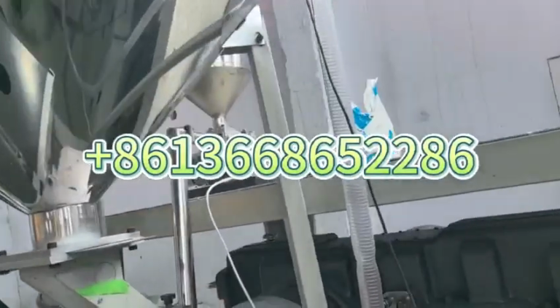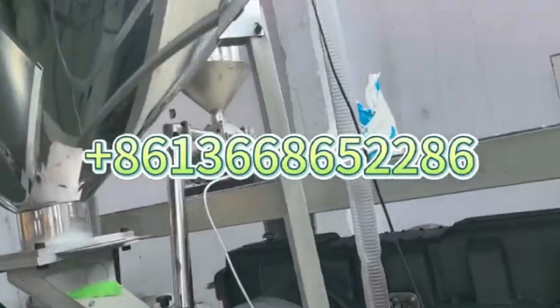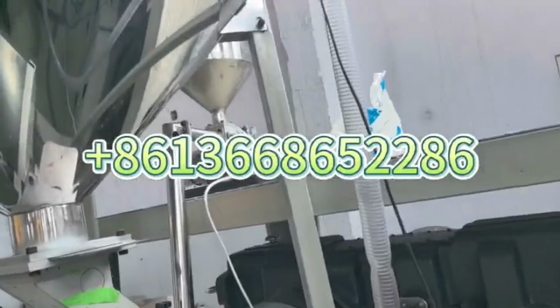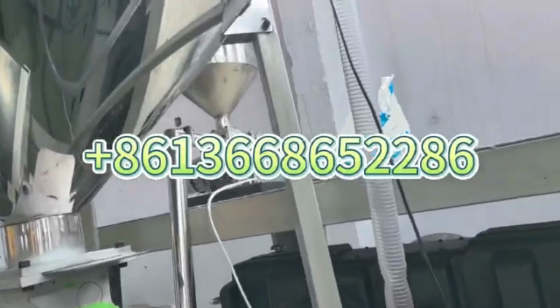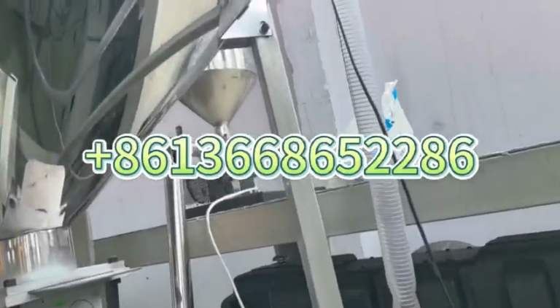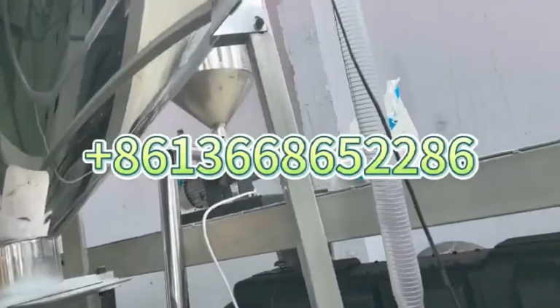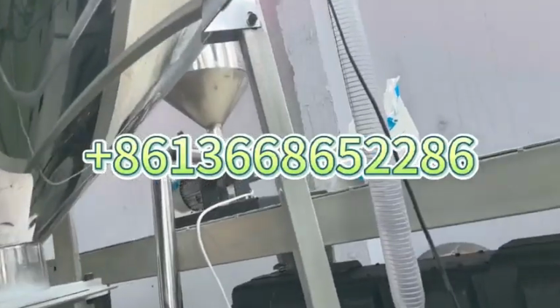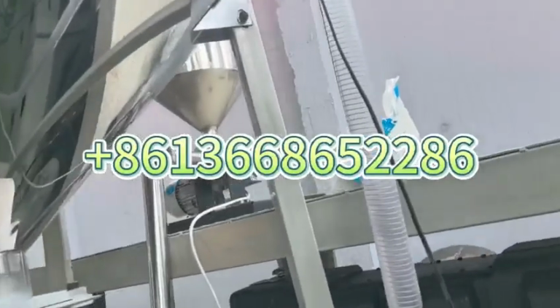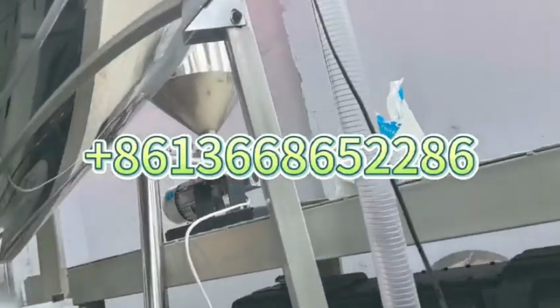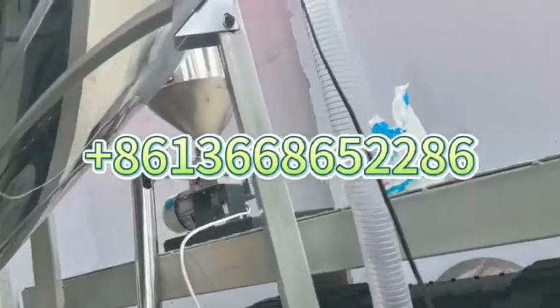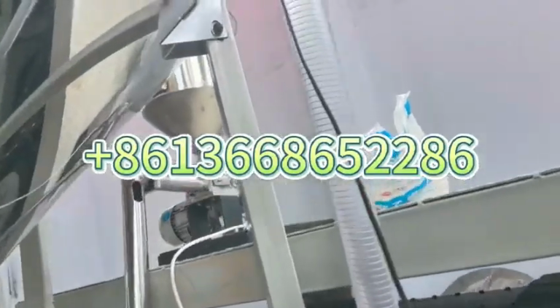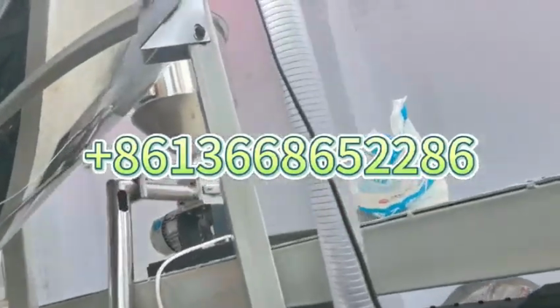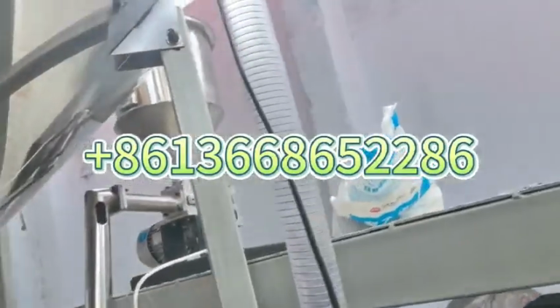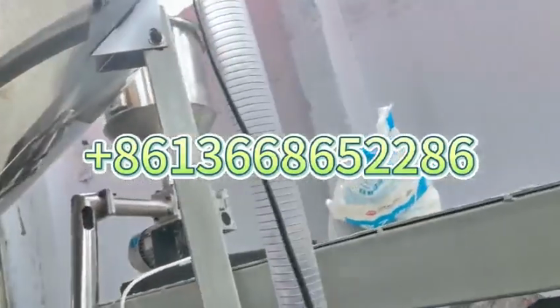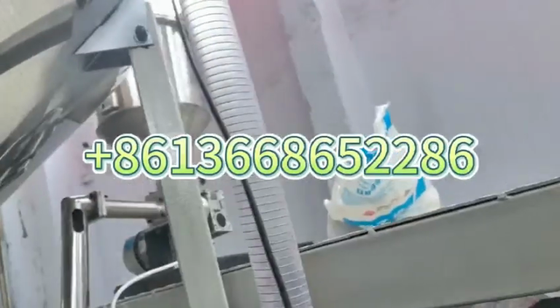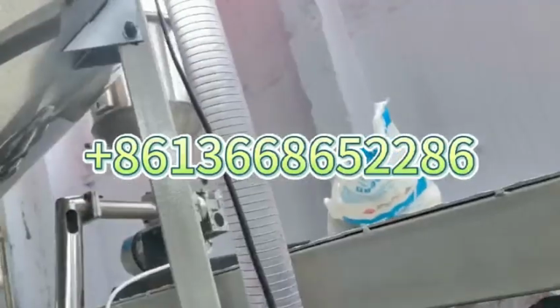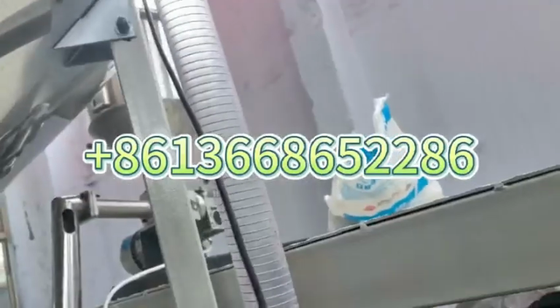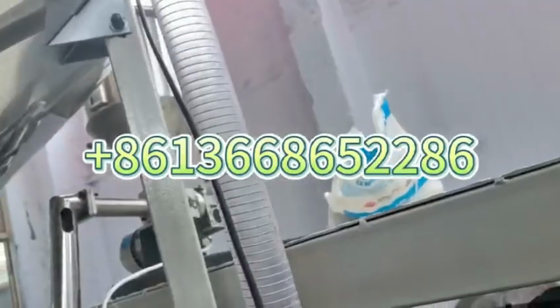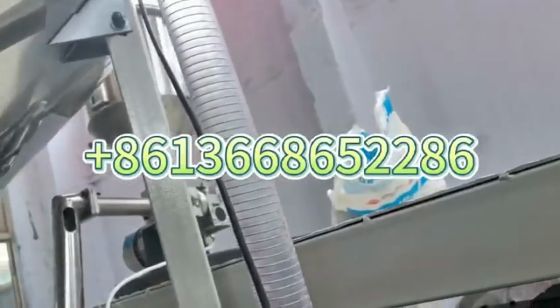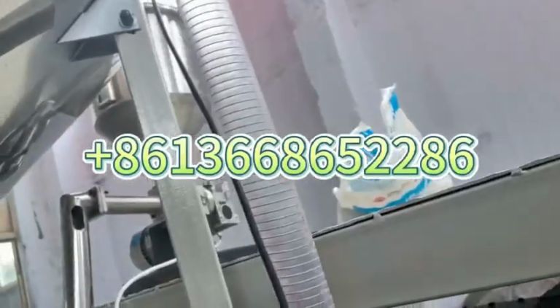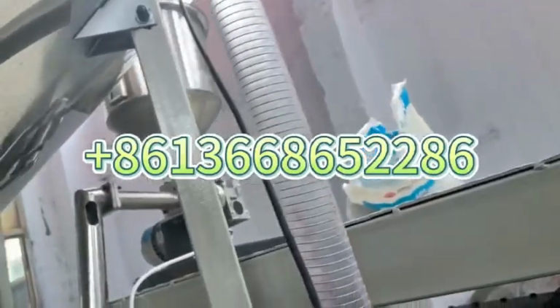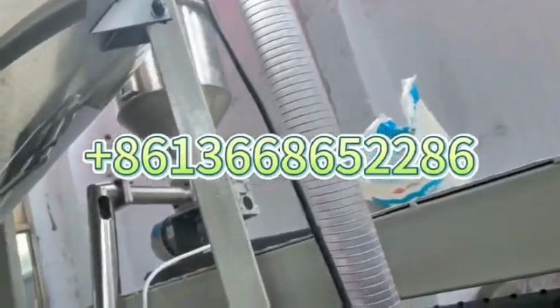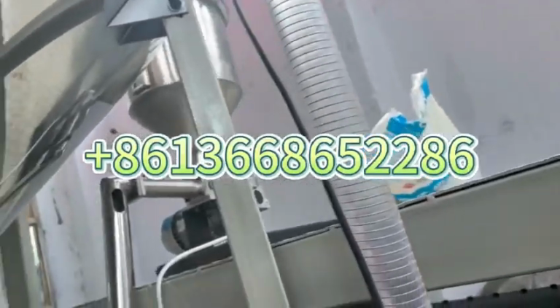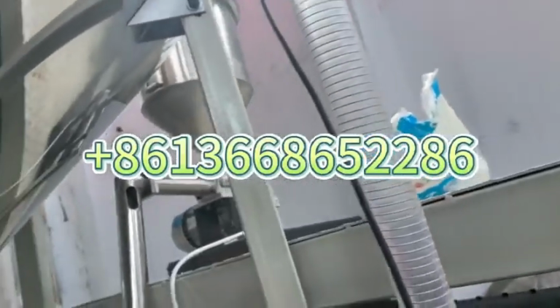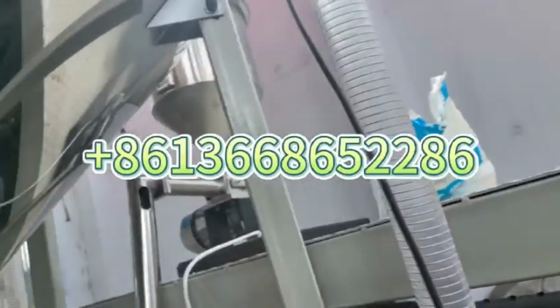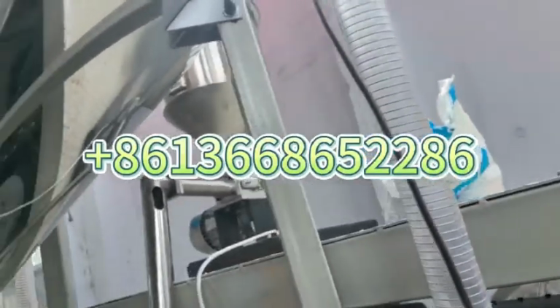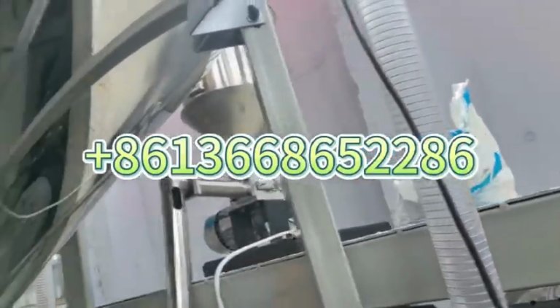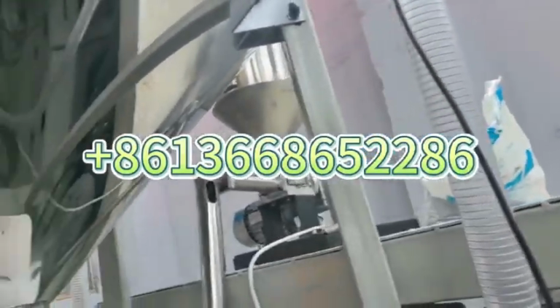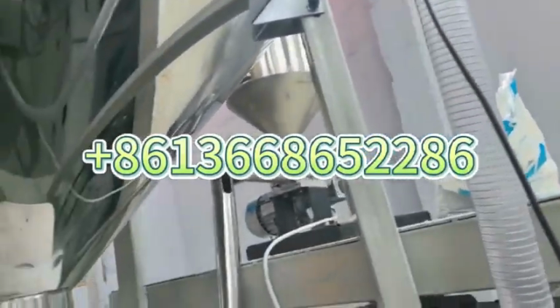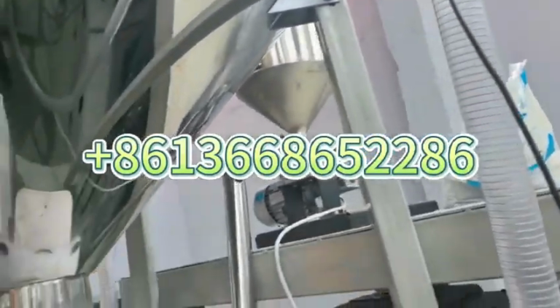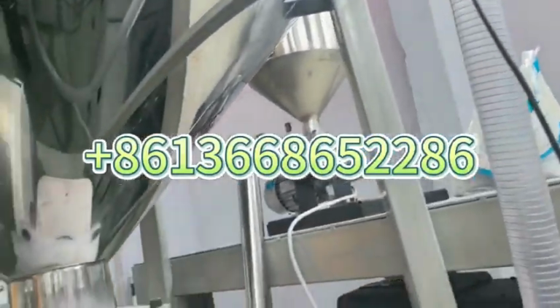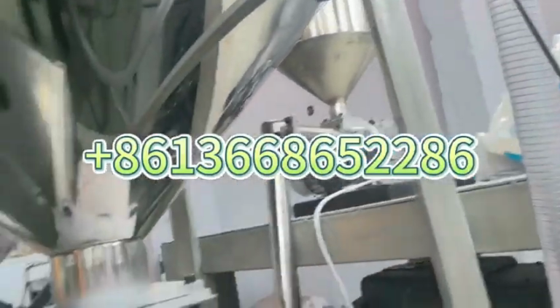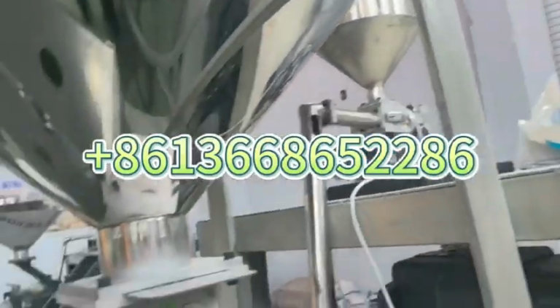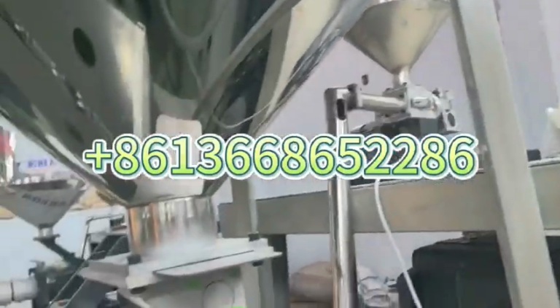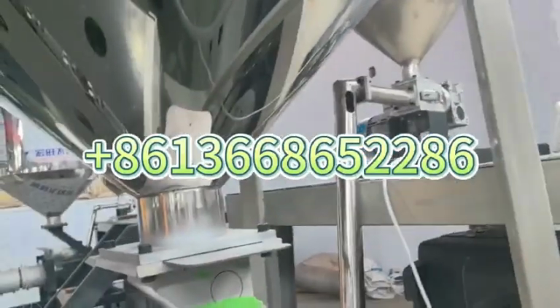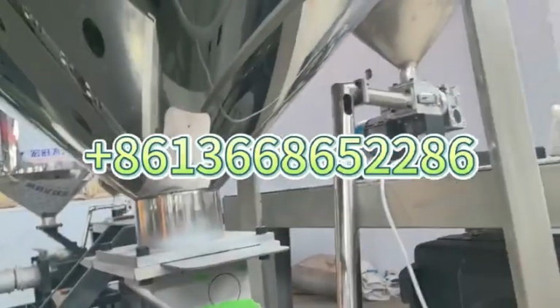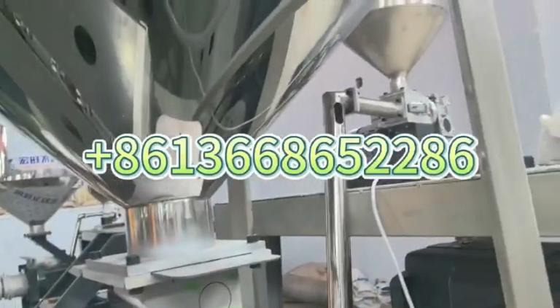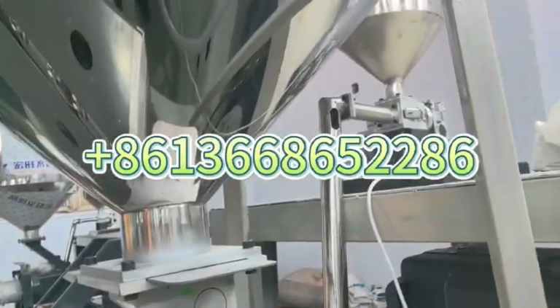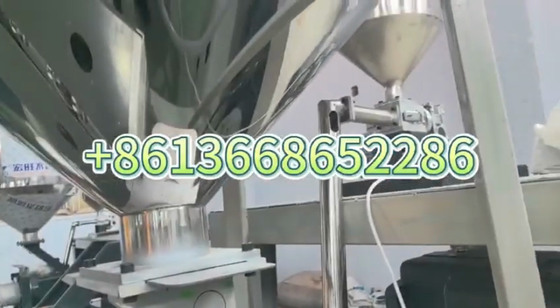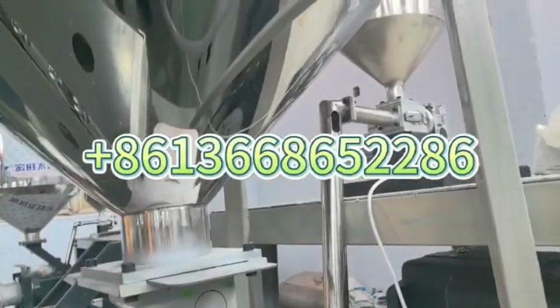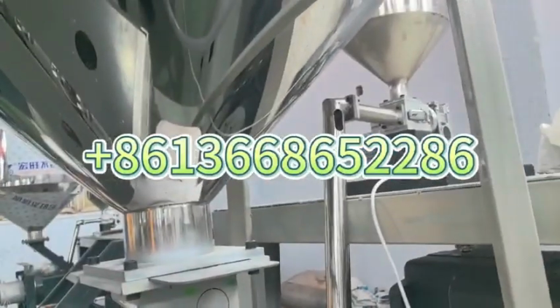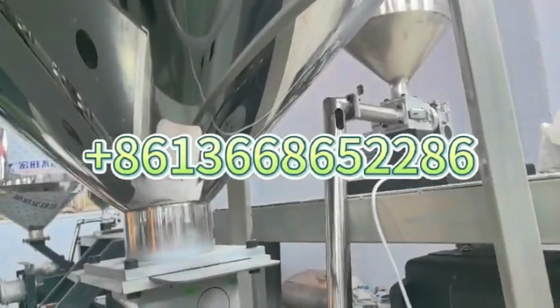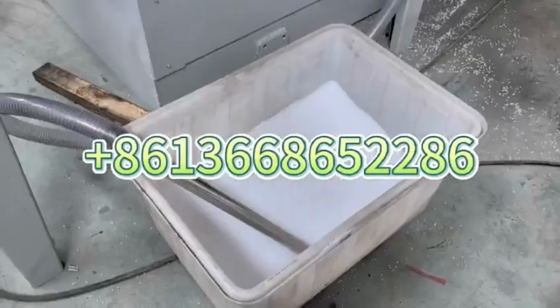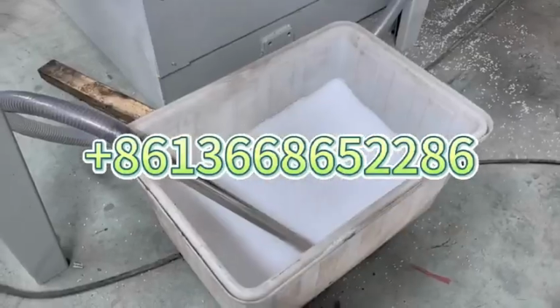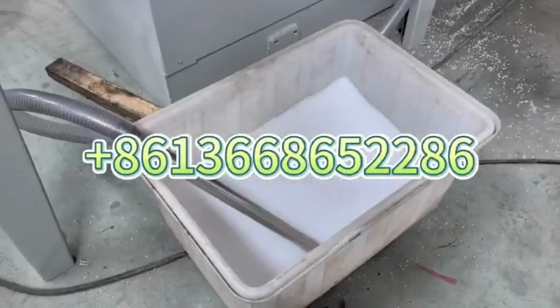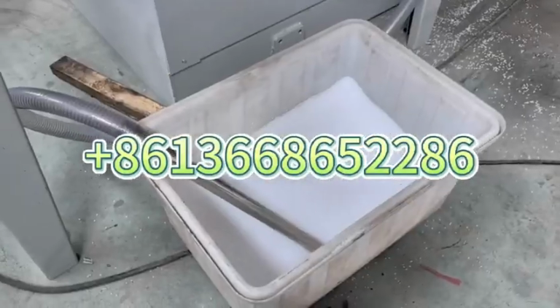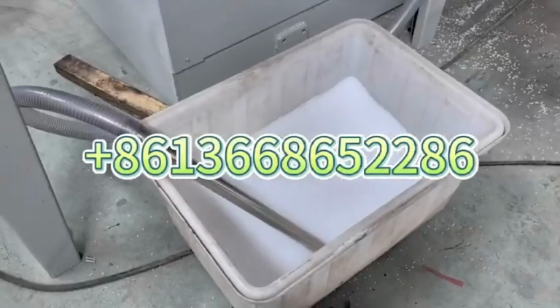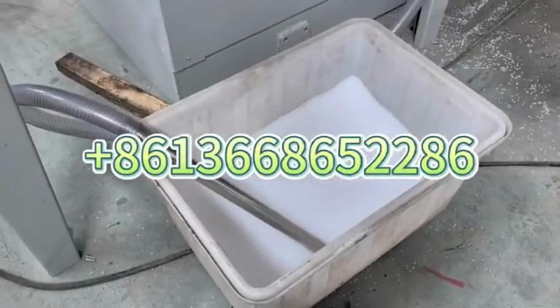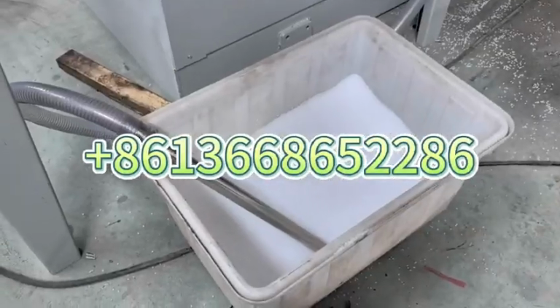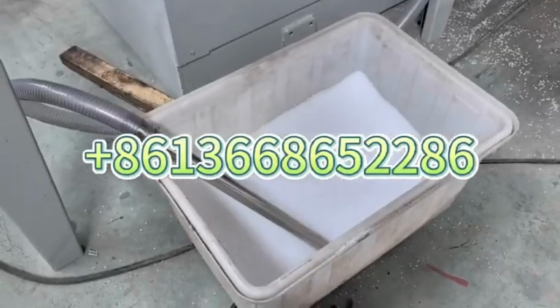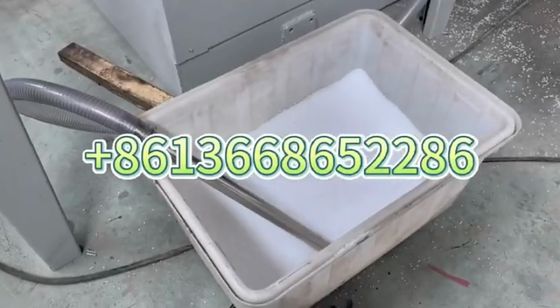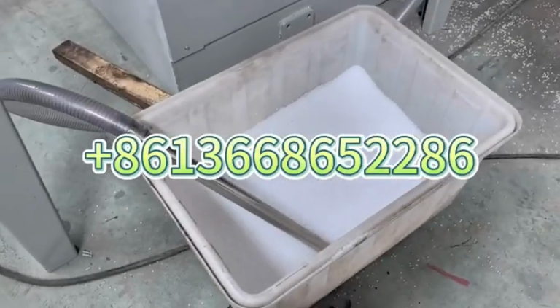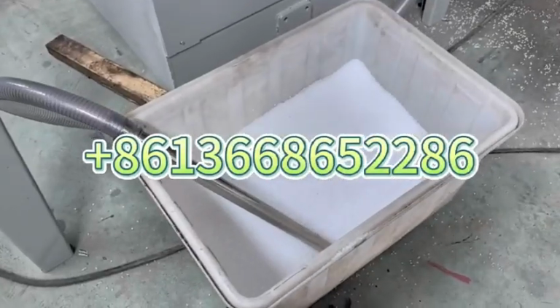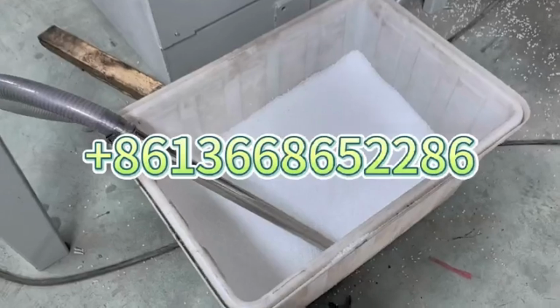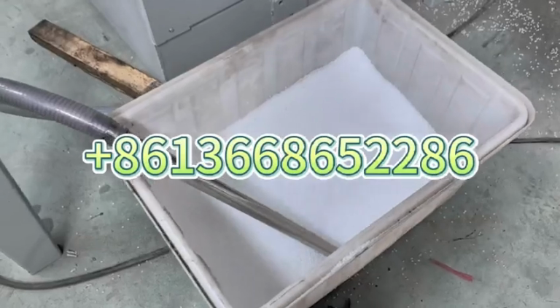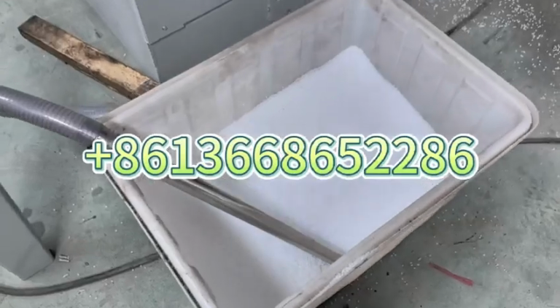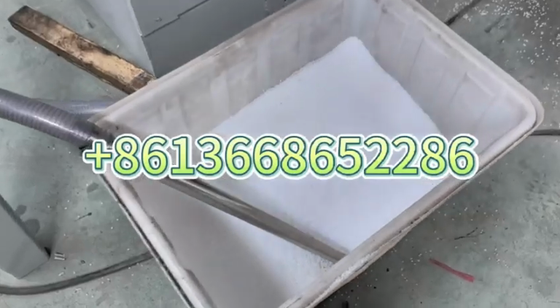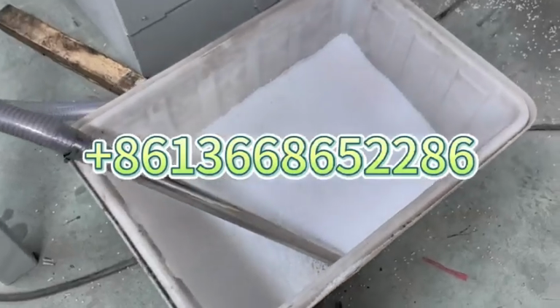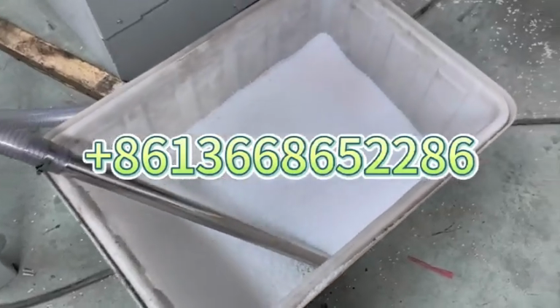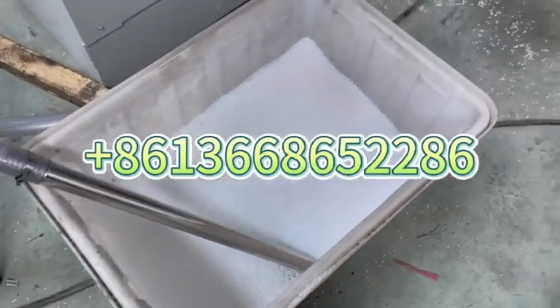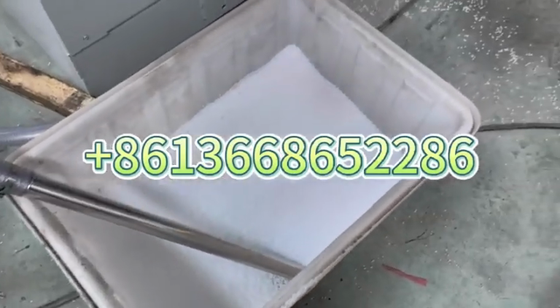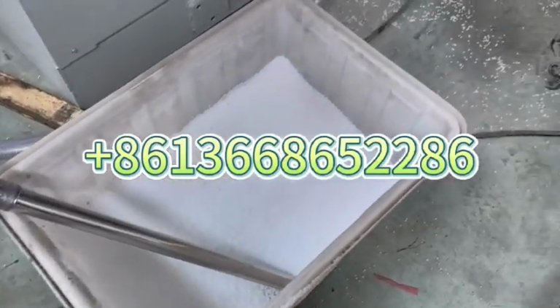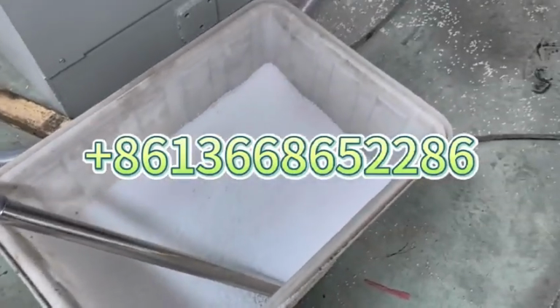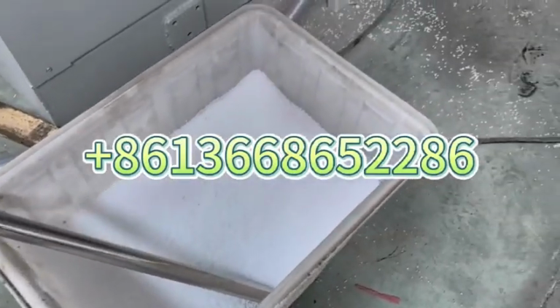This is the automatic feeder for raw material. The small one is for the testing powder unit. This is the raw material.